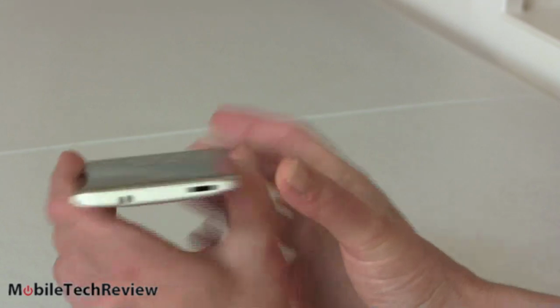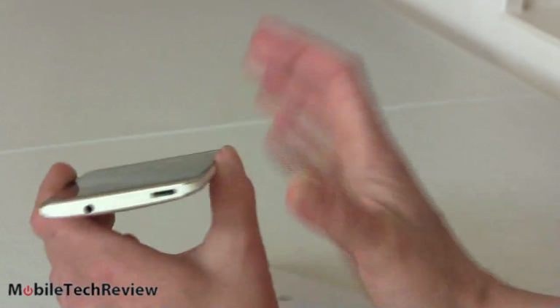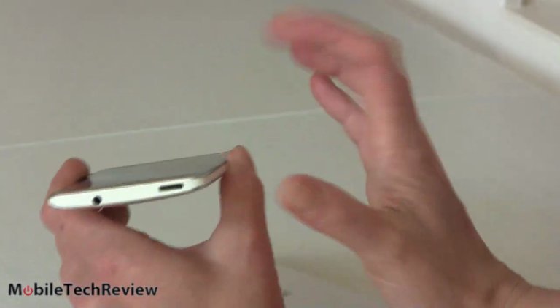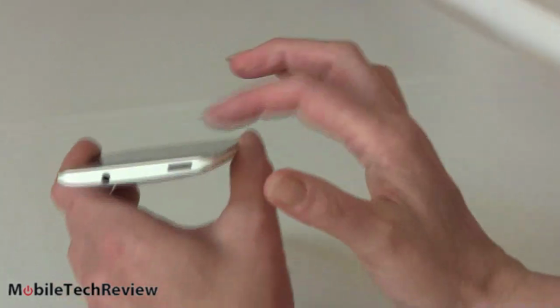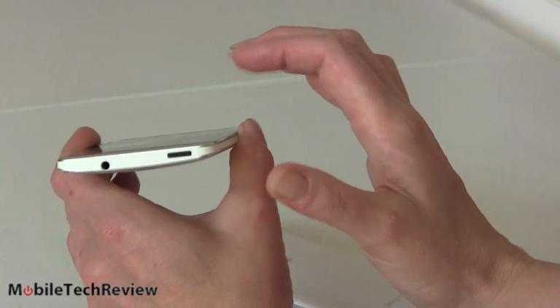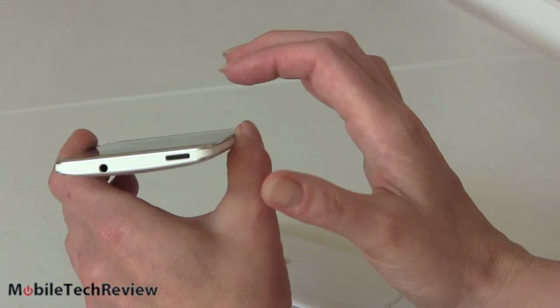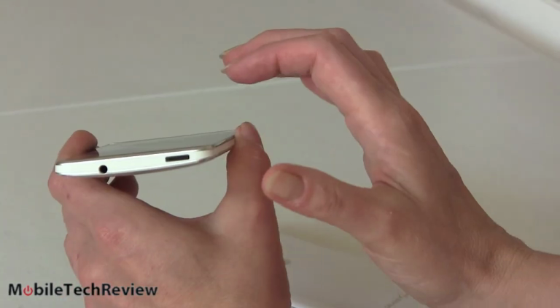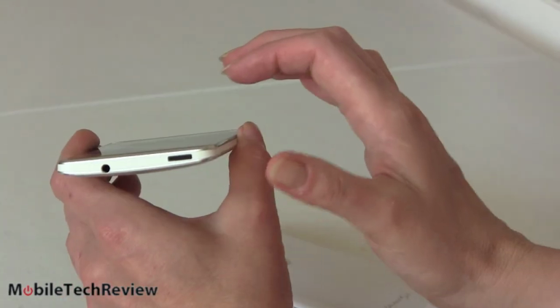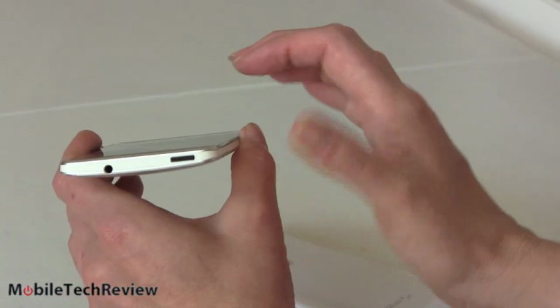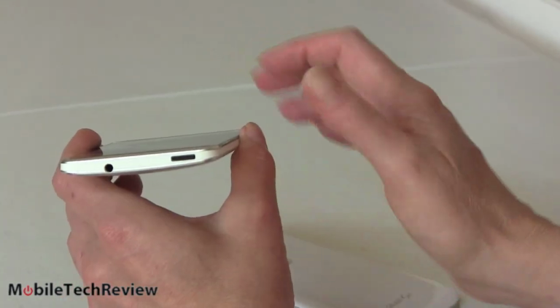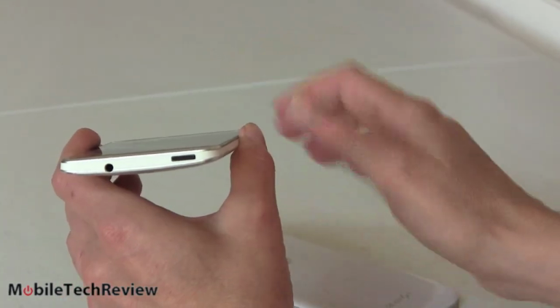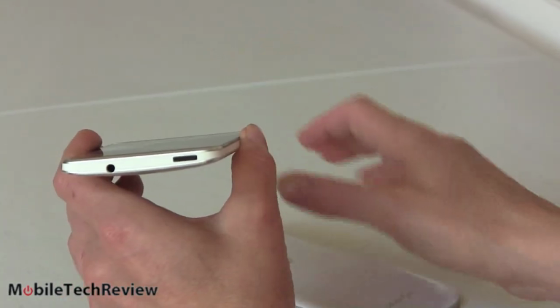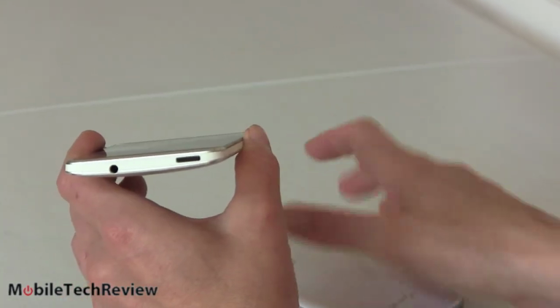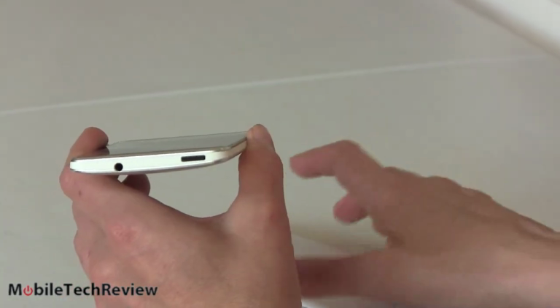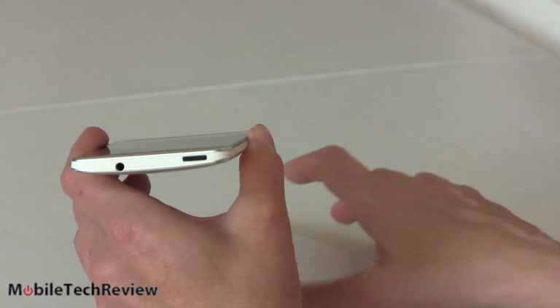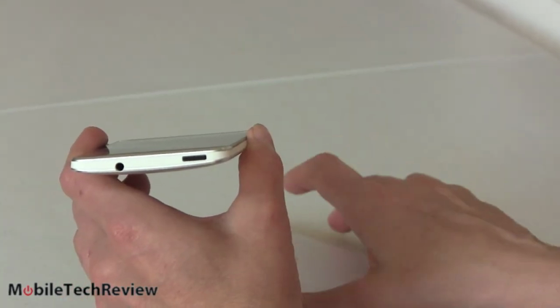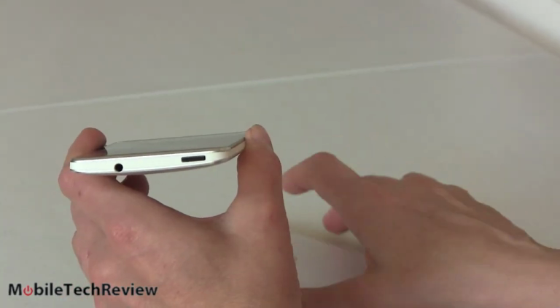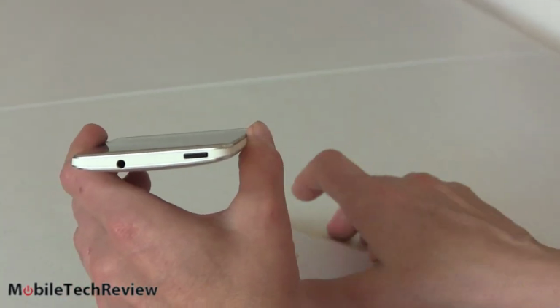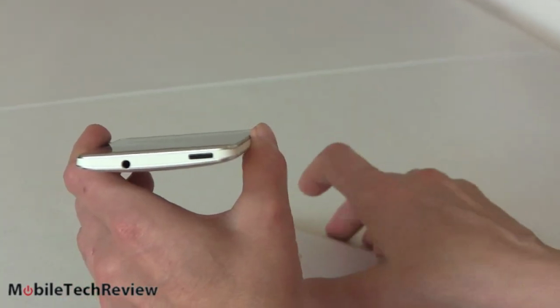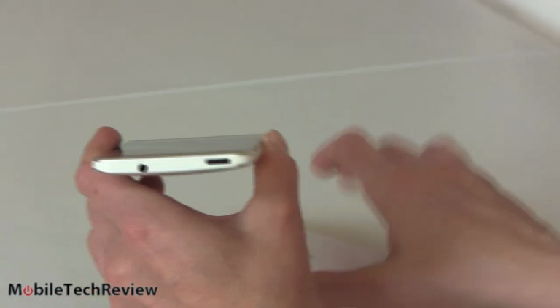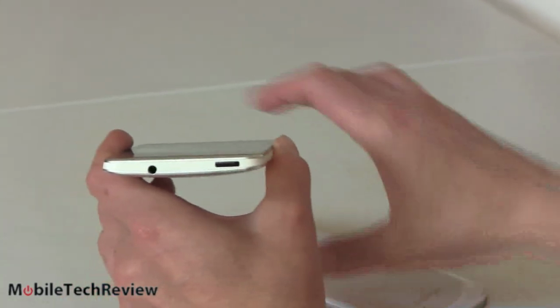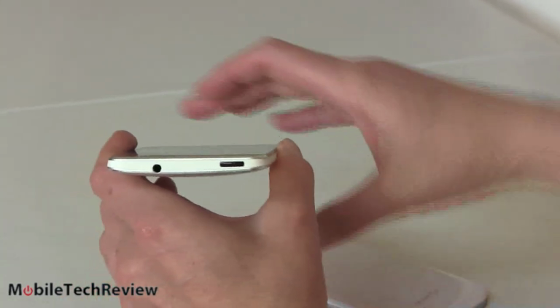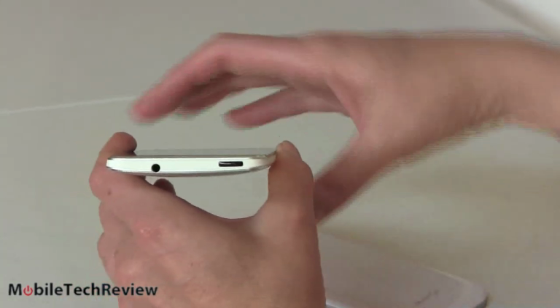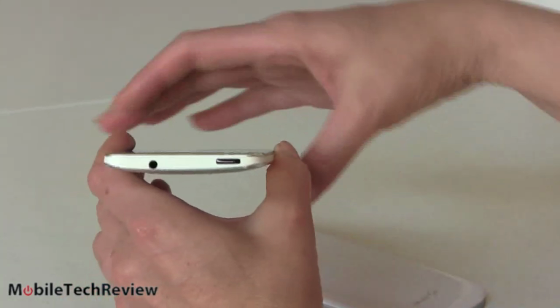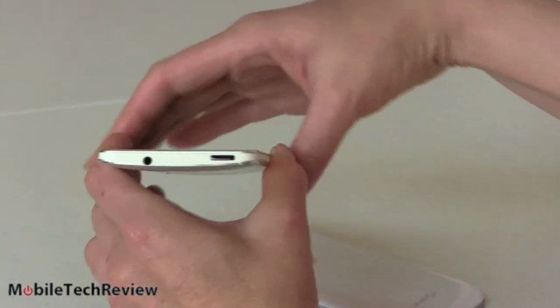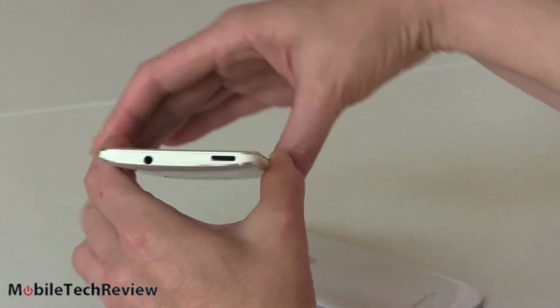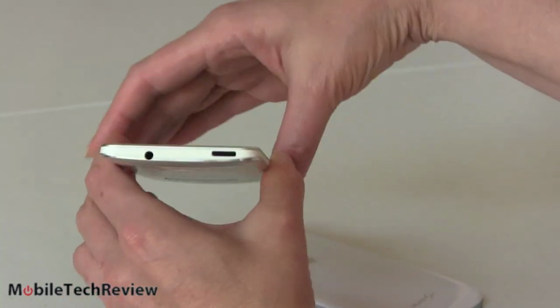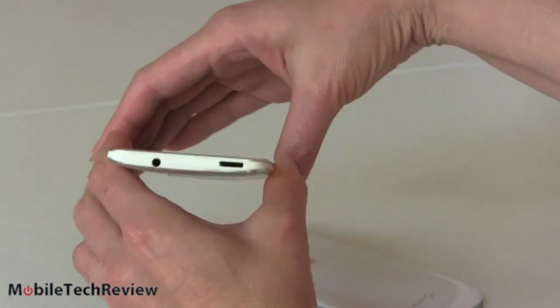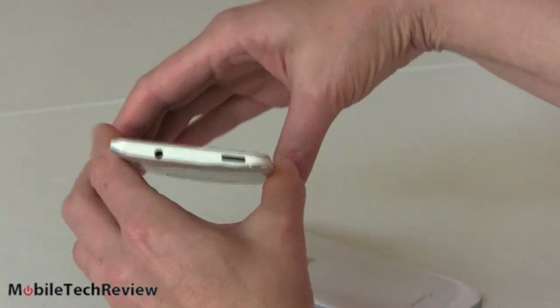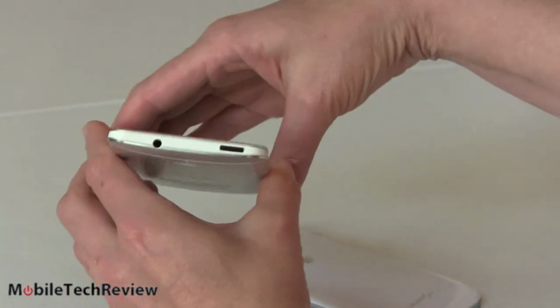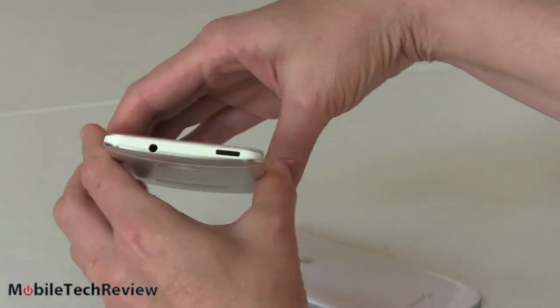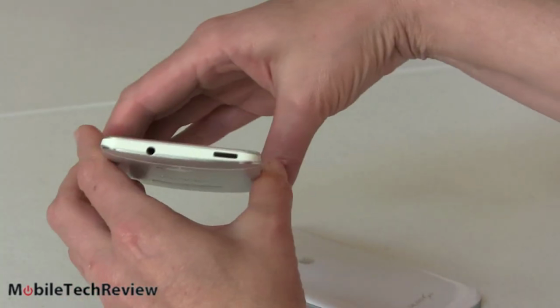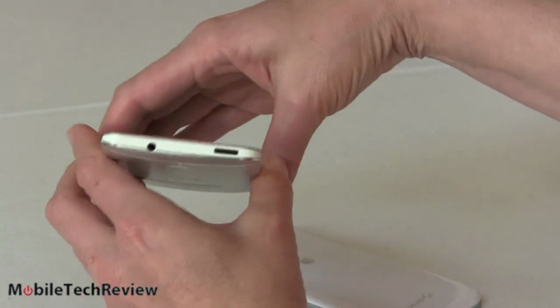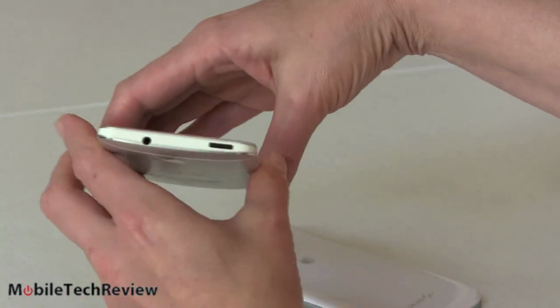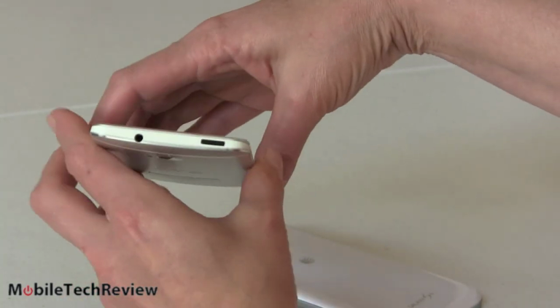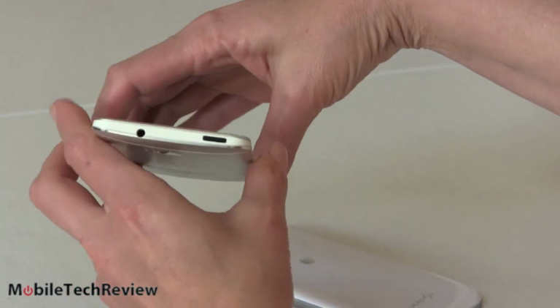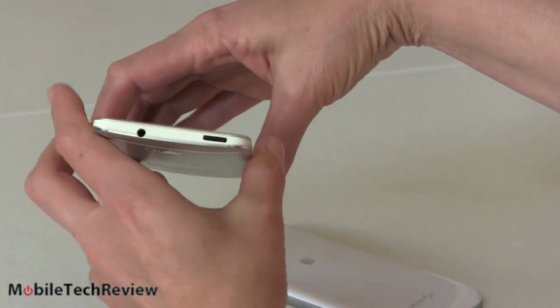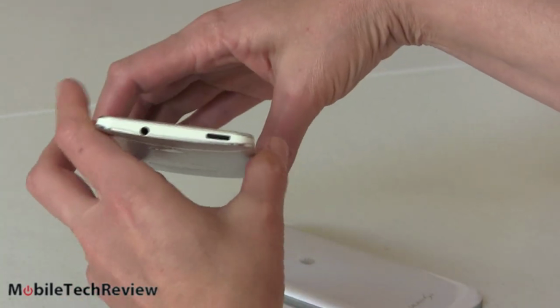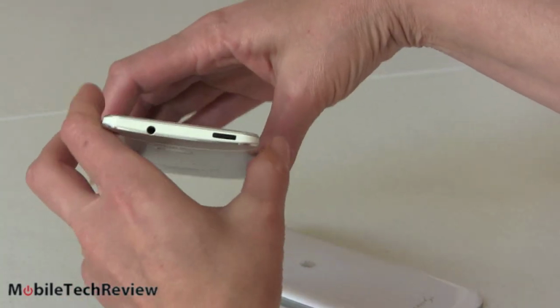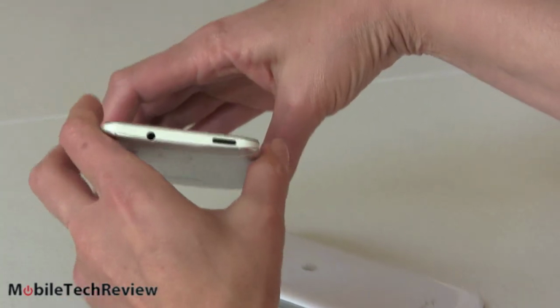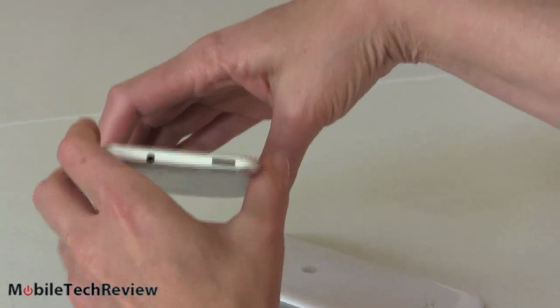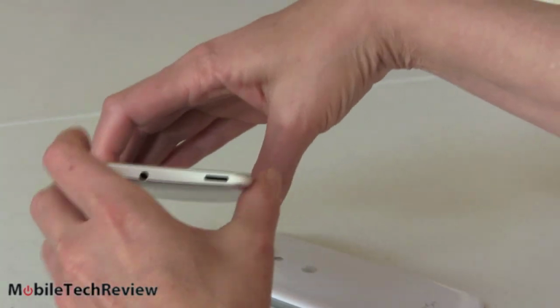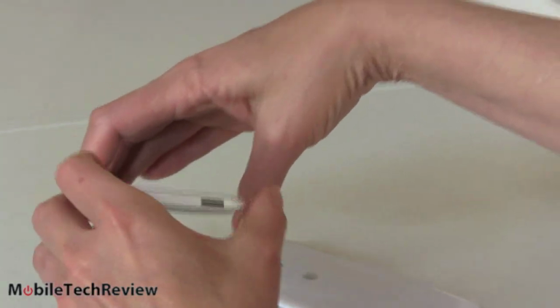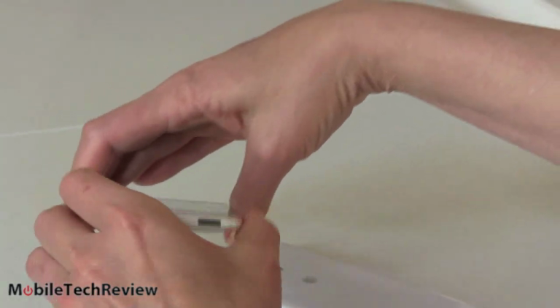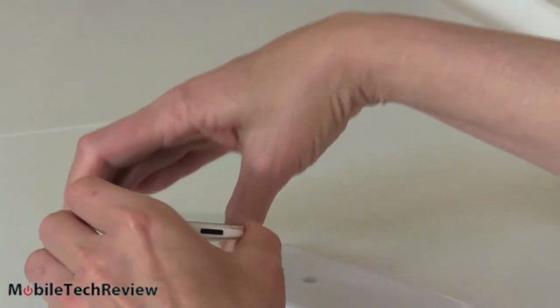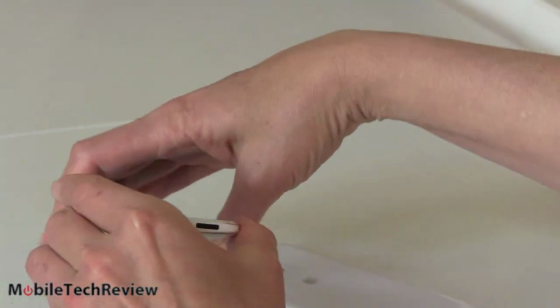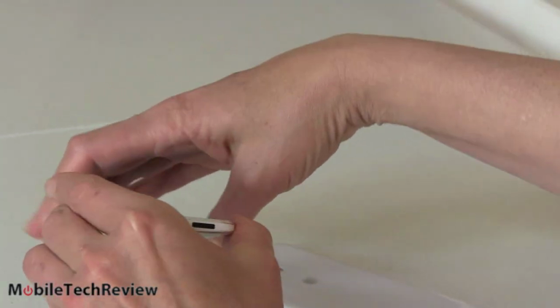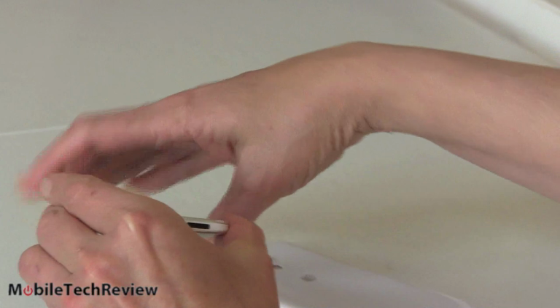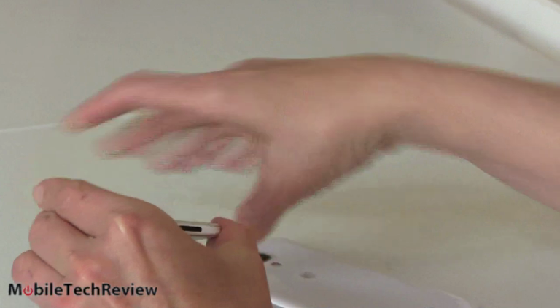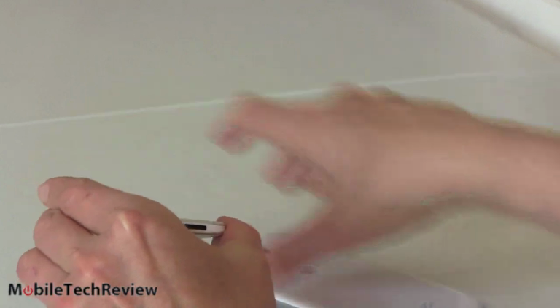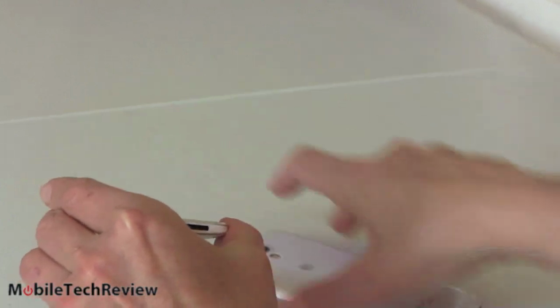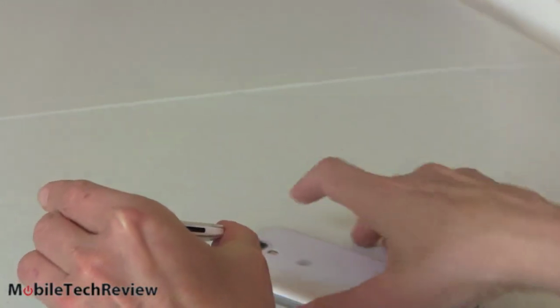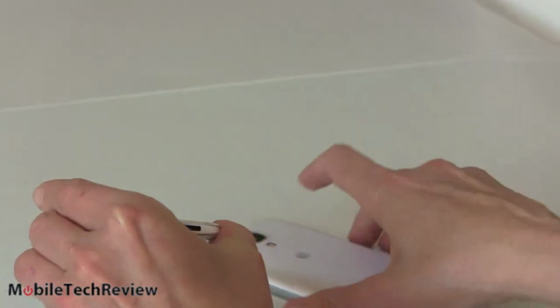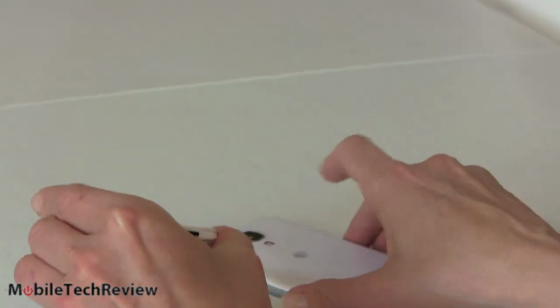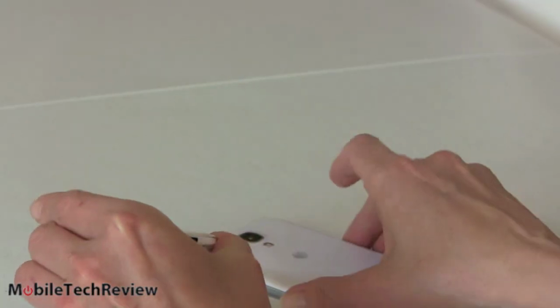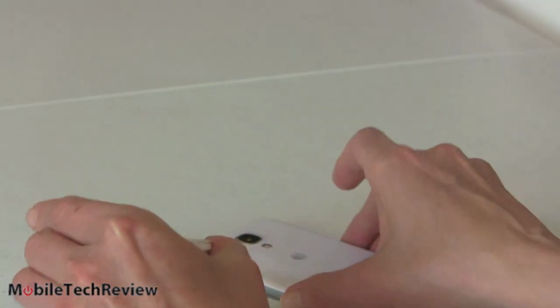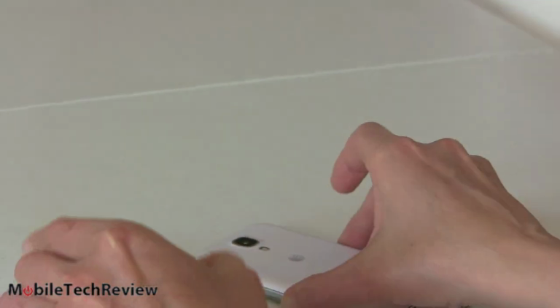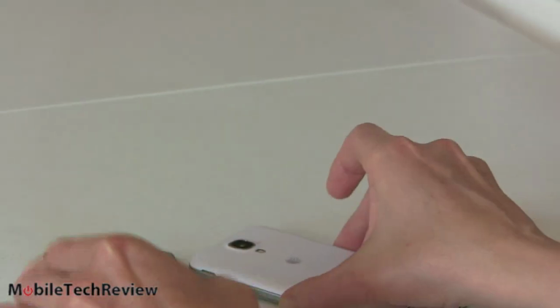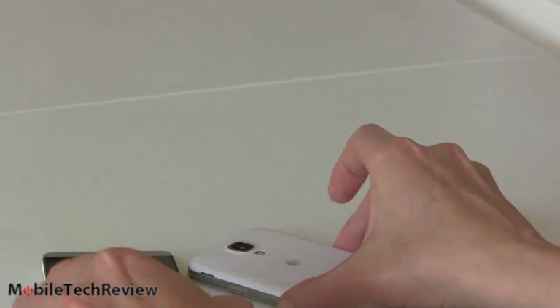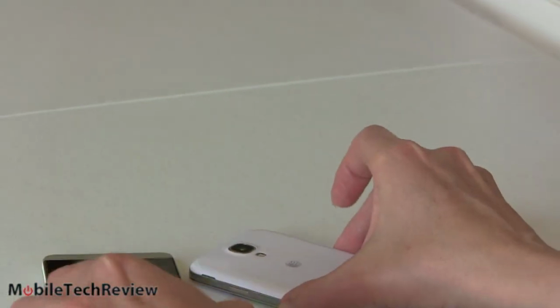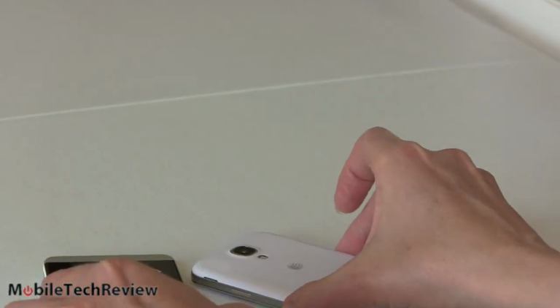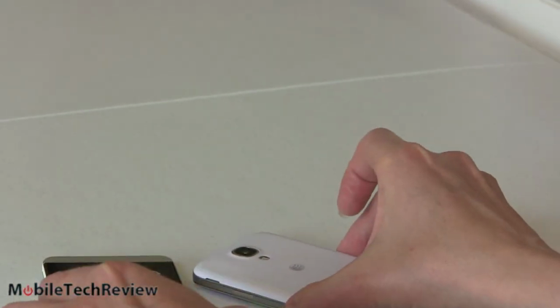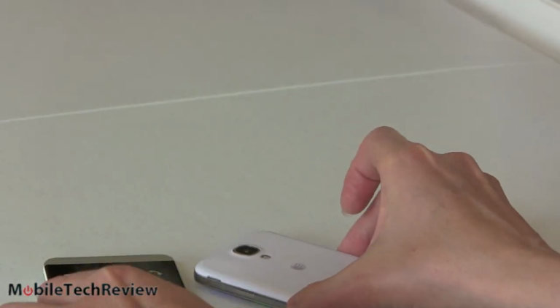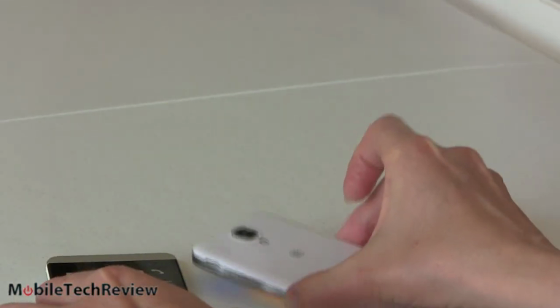The HTC has a 4.7-inch display but is still about the same size as the 5-inch Galaxy S4. How does Samsung do it? They are amazing.